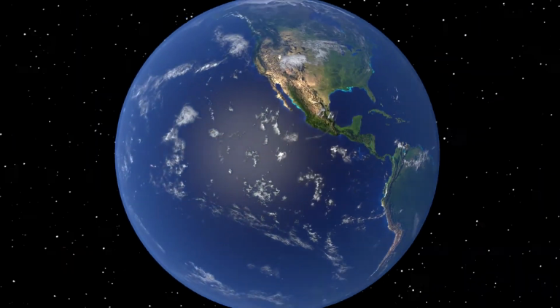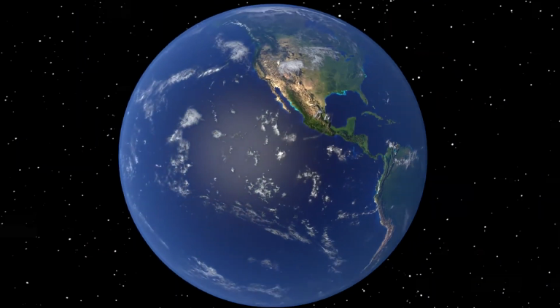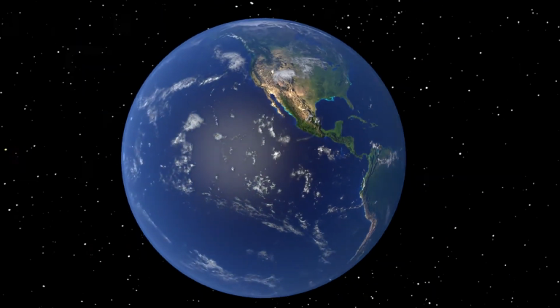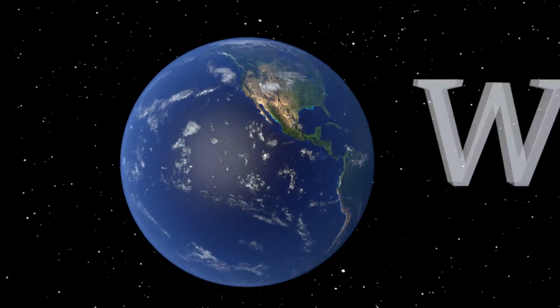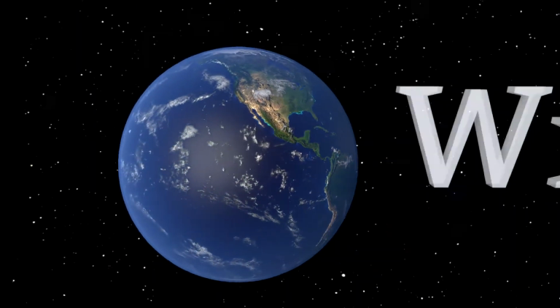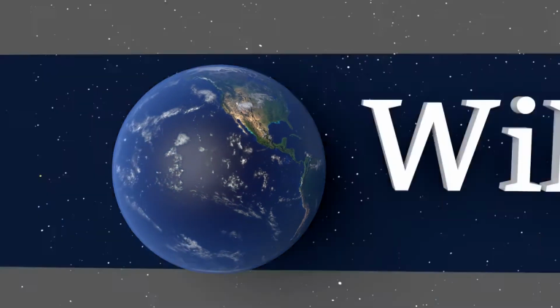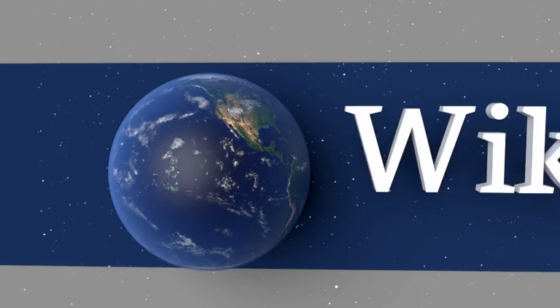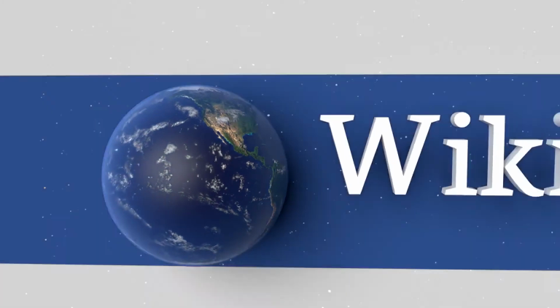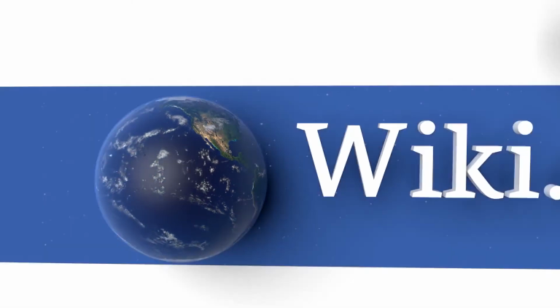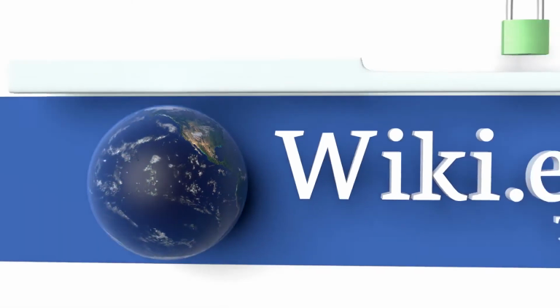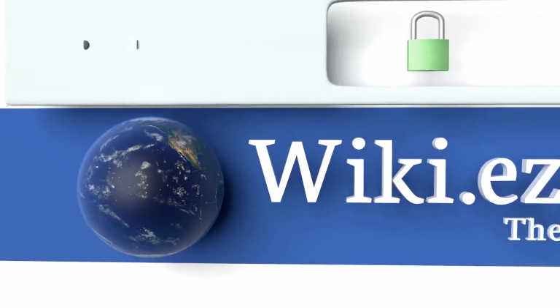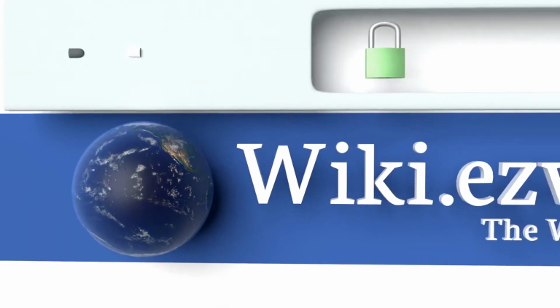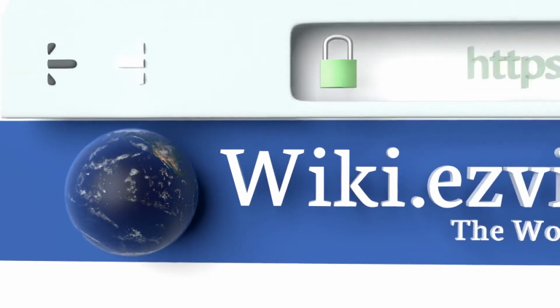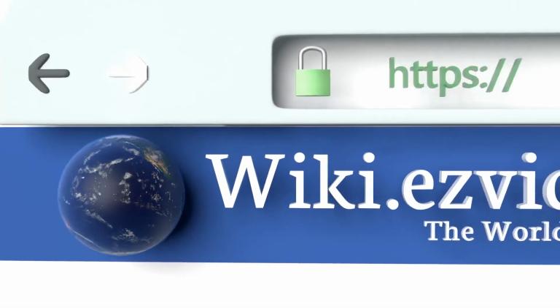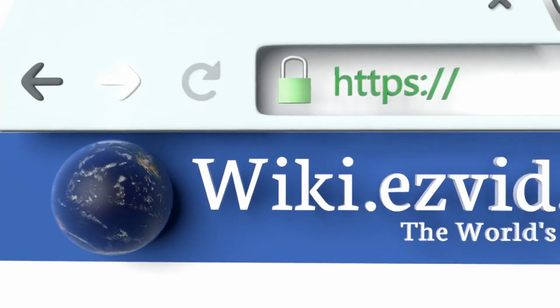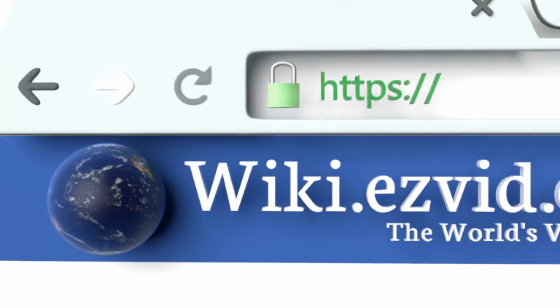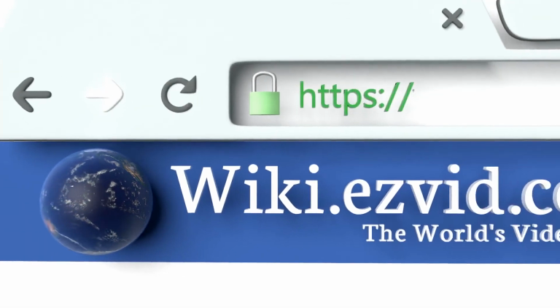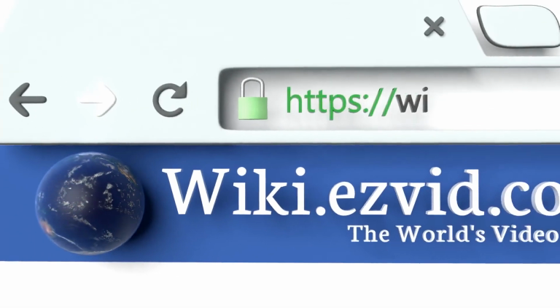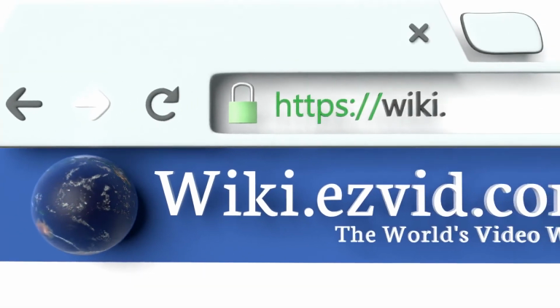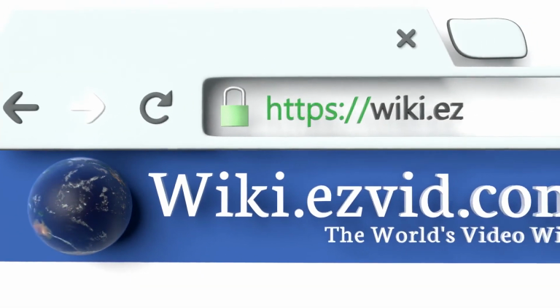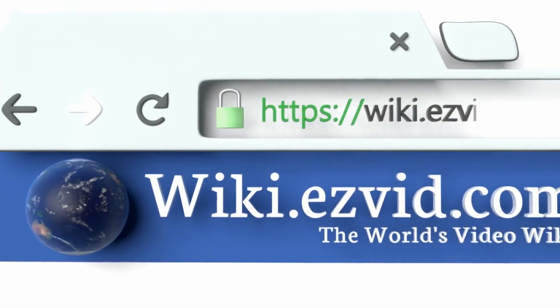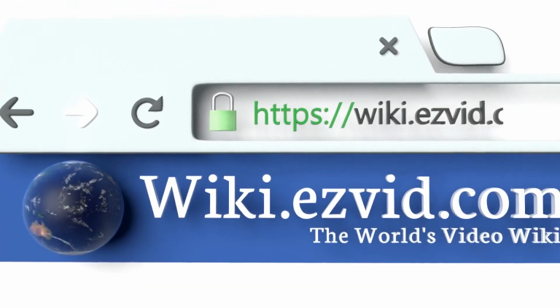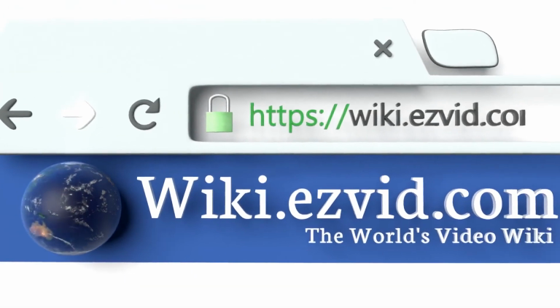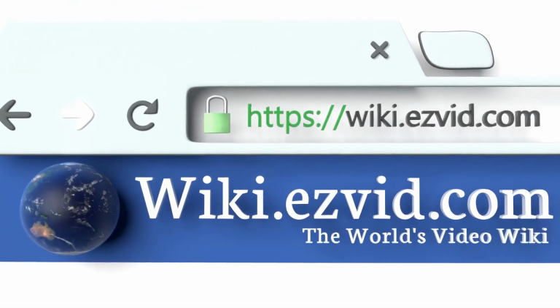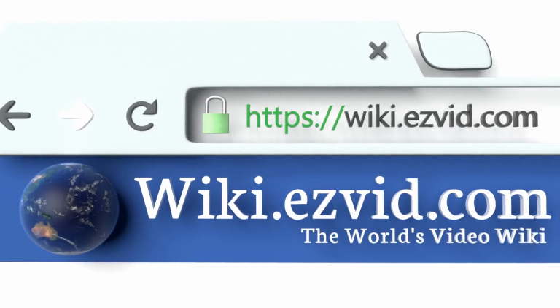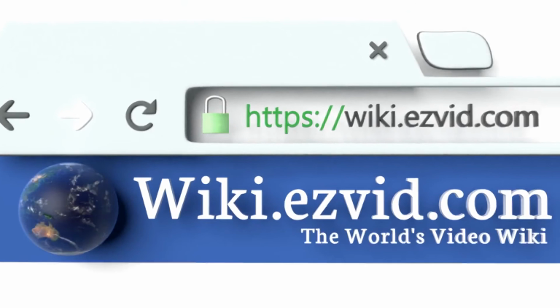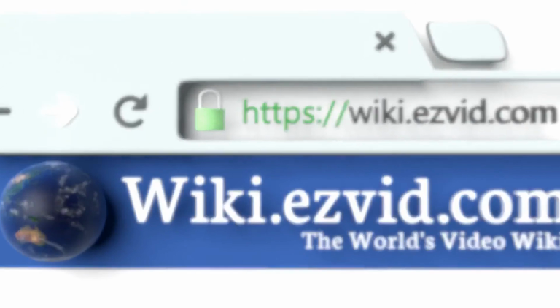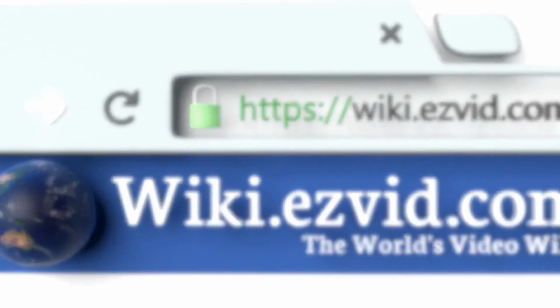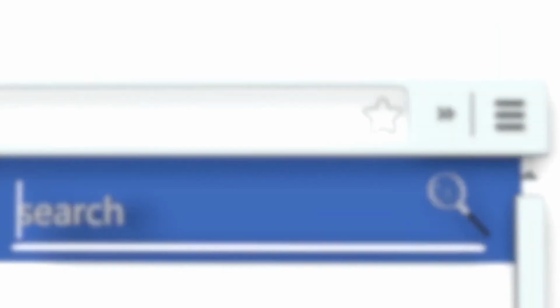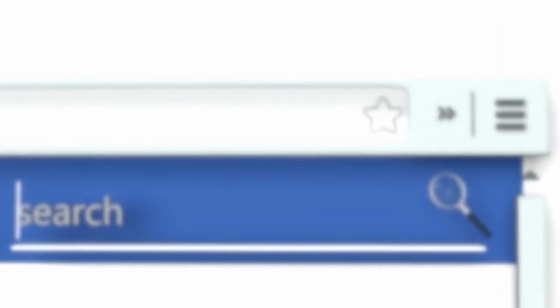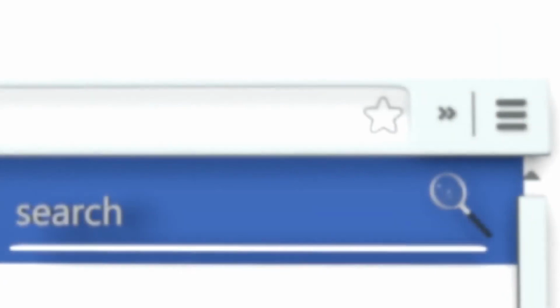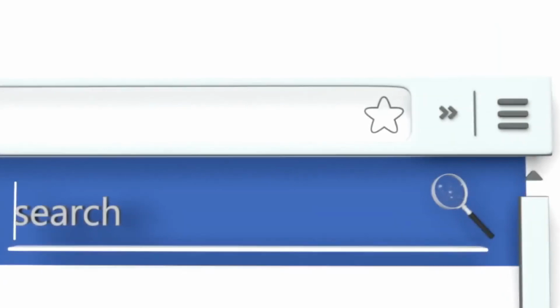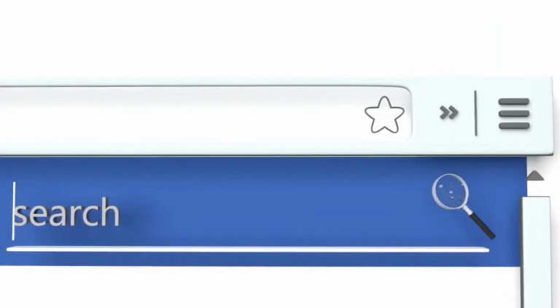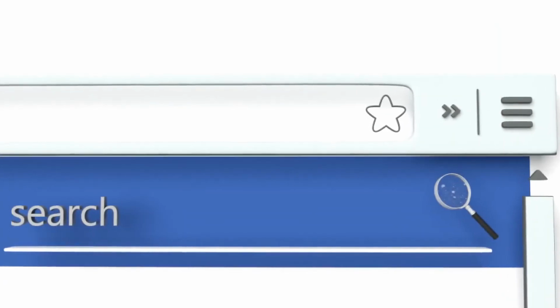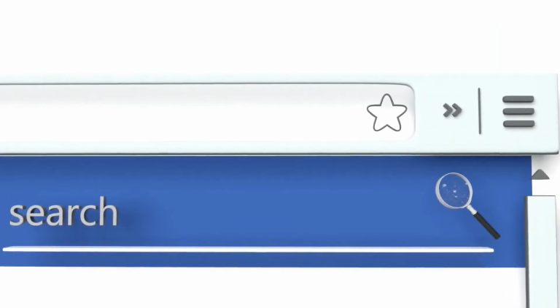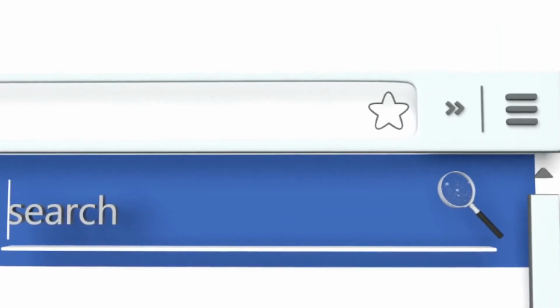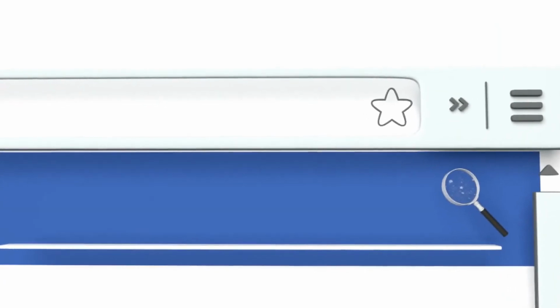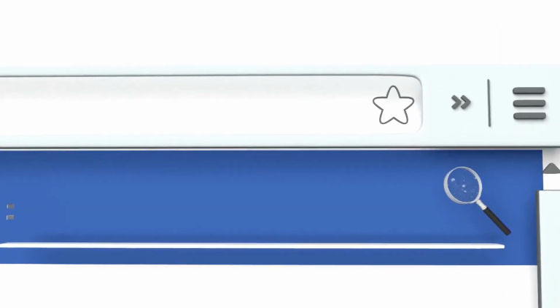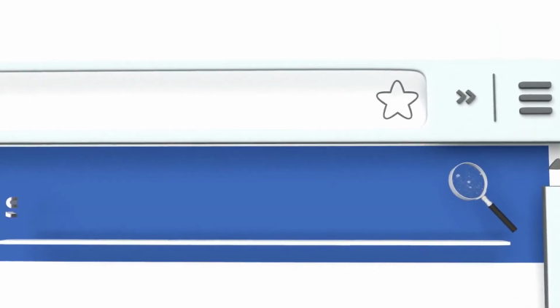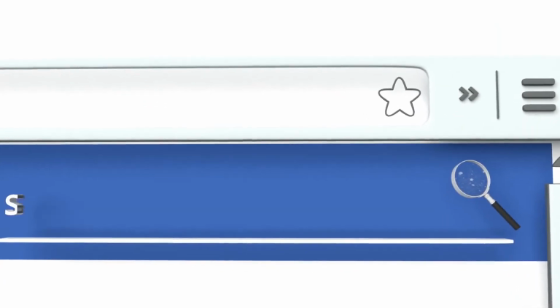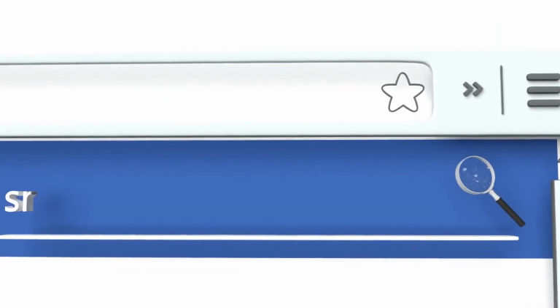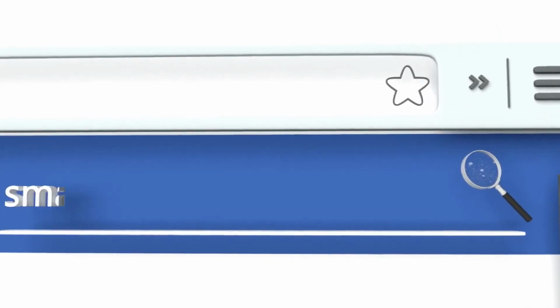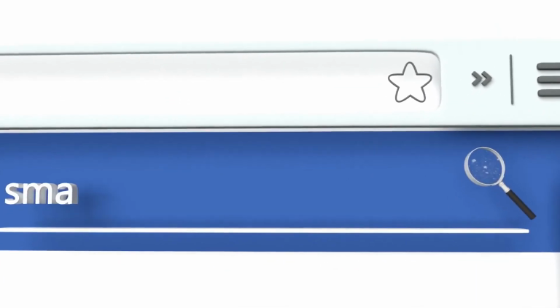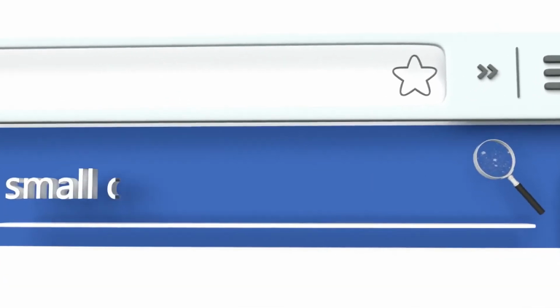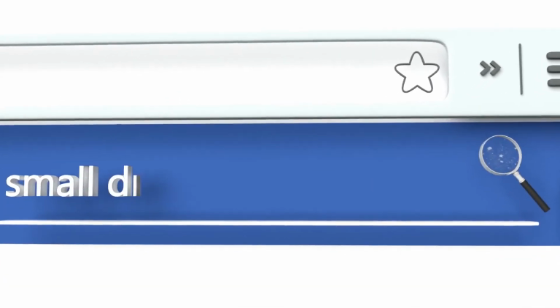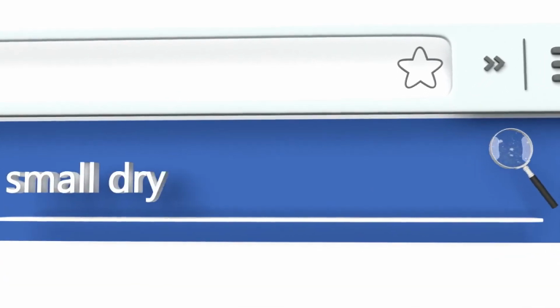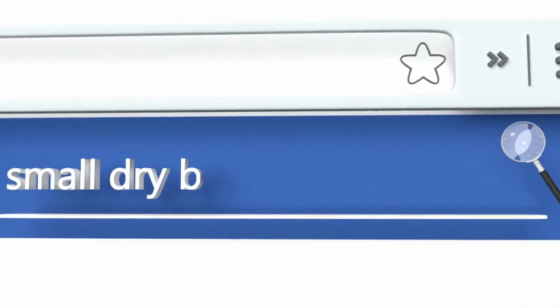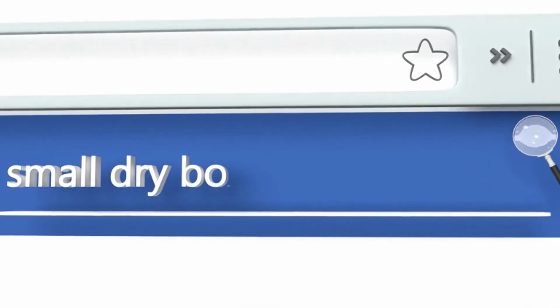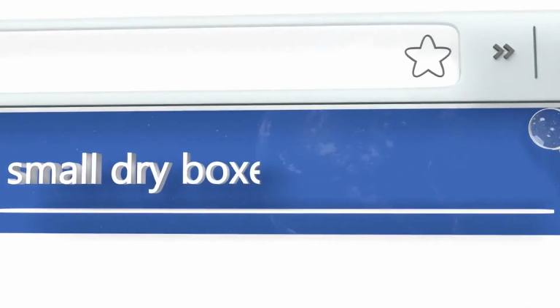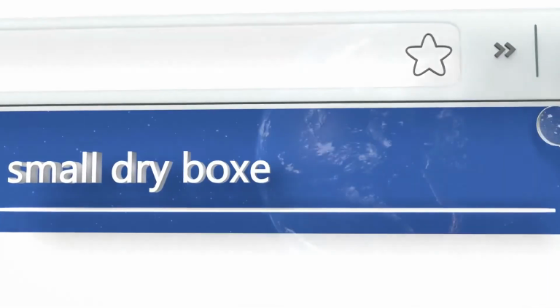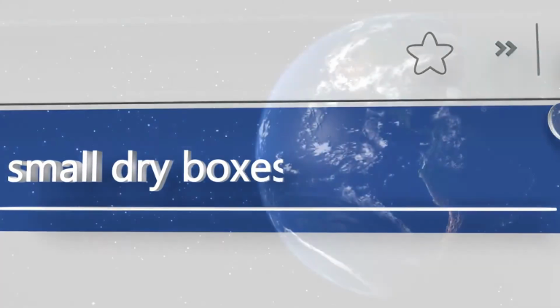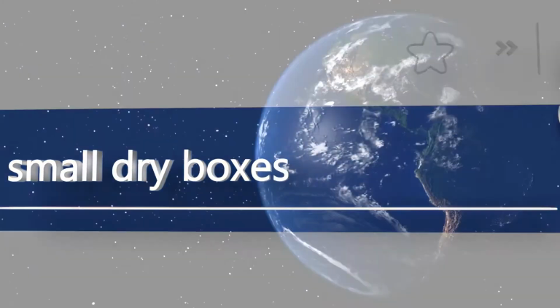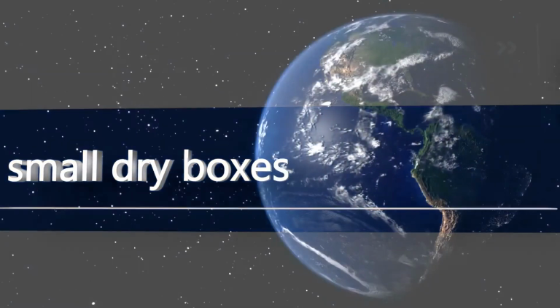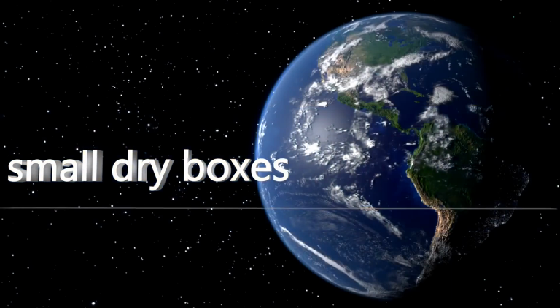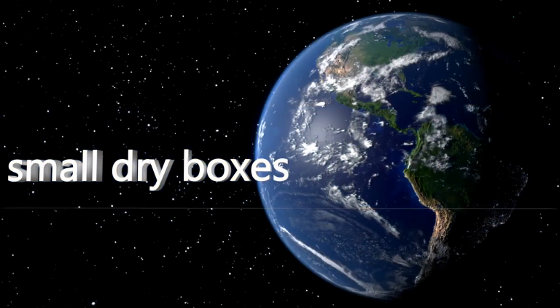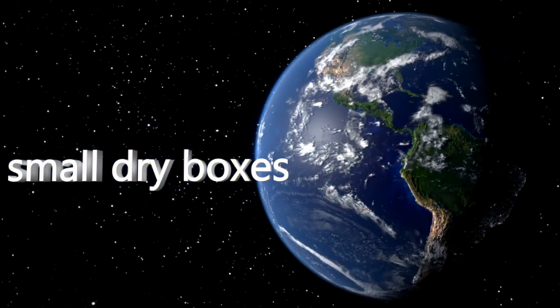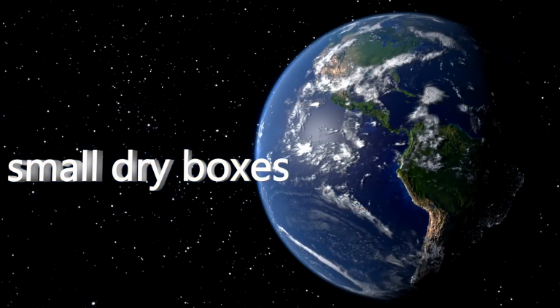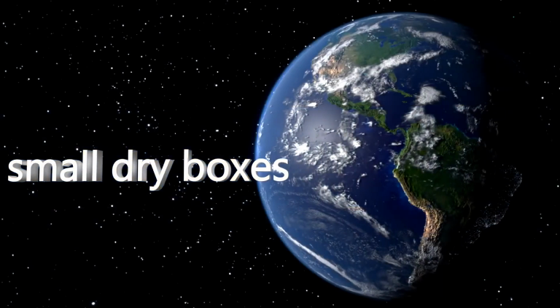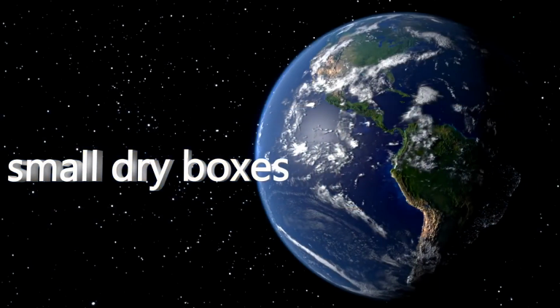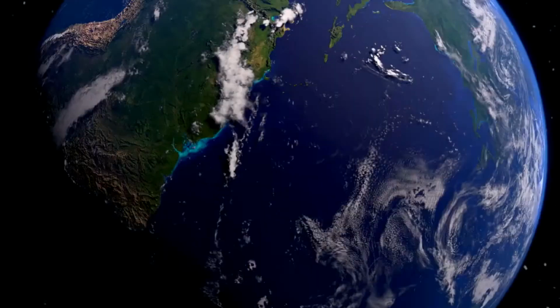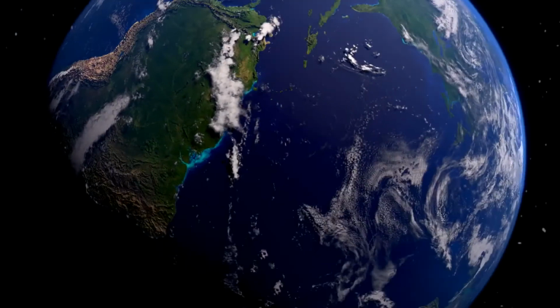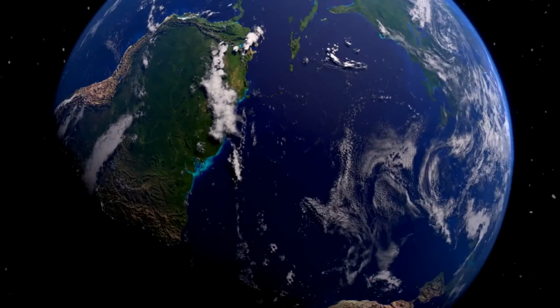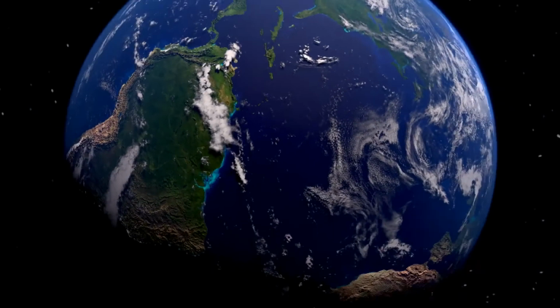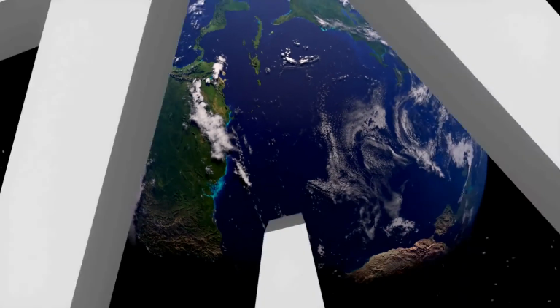To see all of our choices, go to wiki.easyvid.com and search for small dry boxes, or click beneath this video.